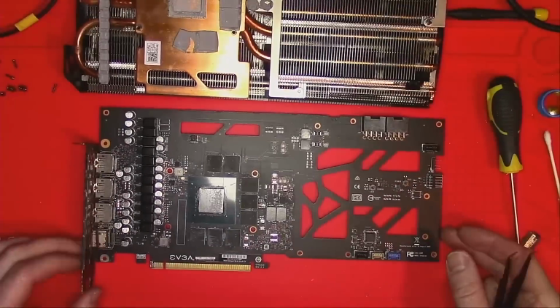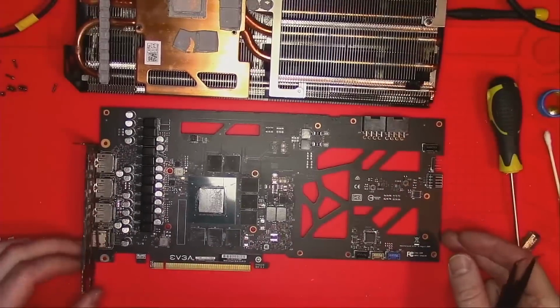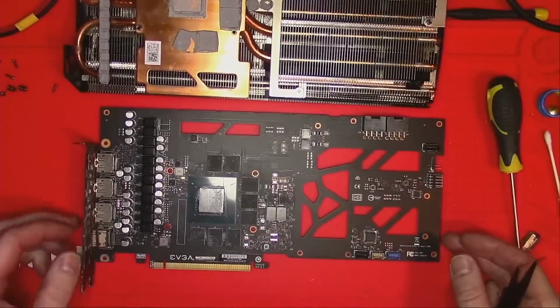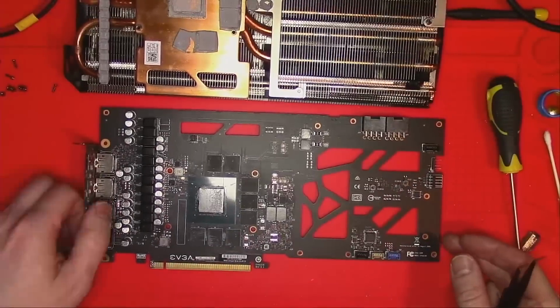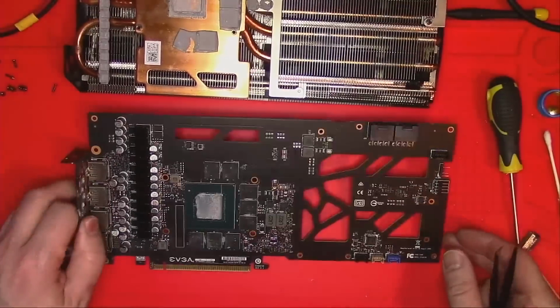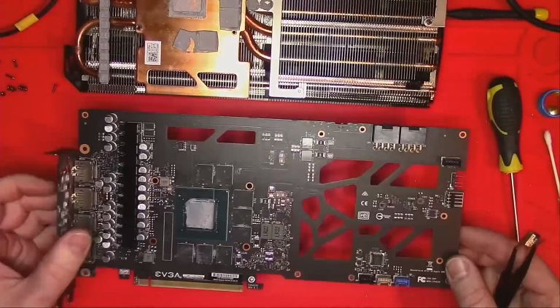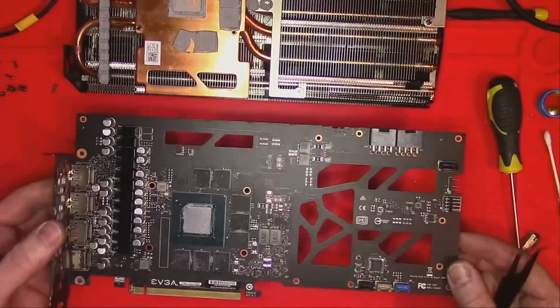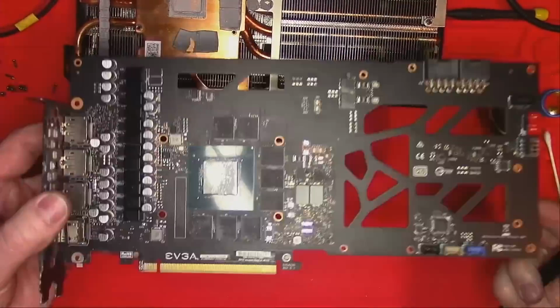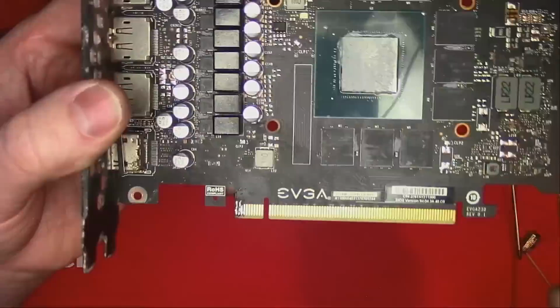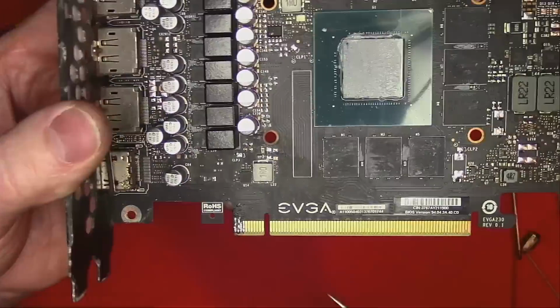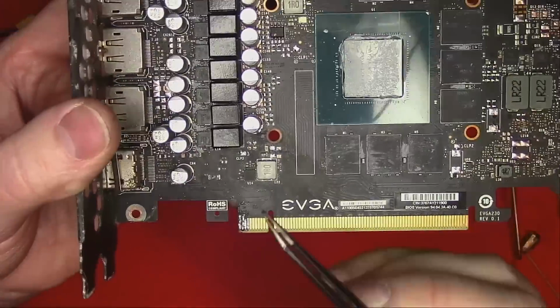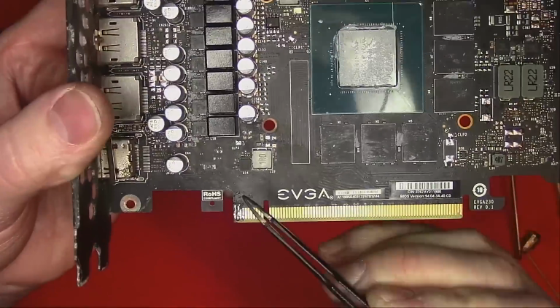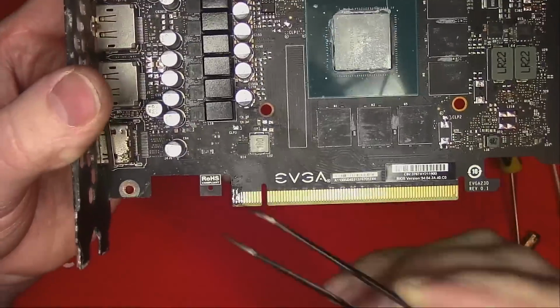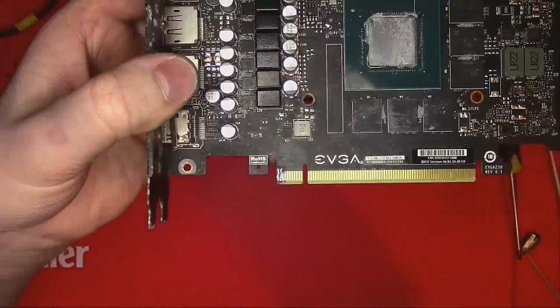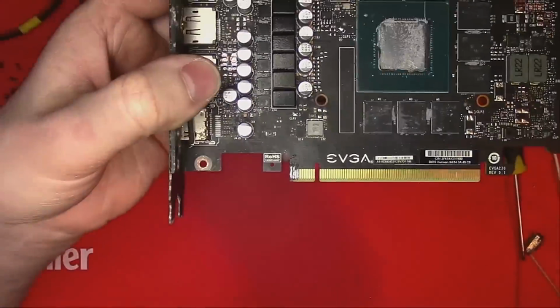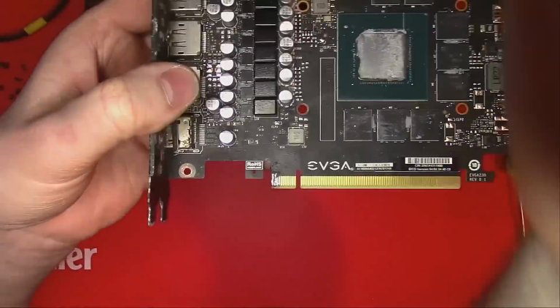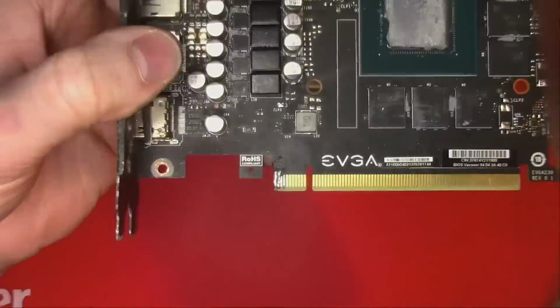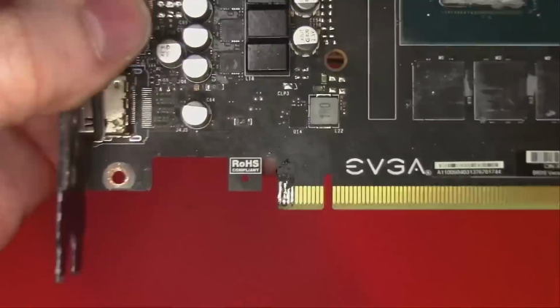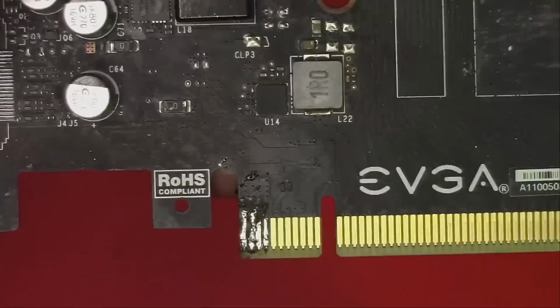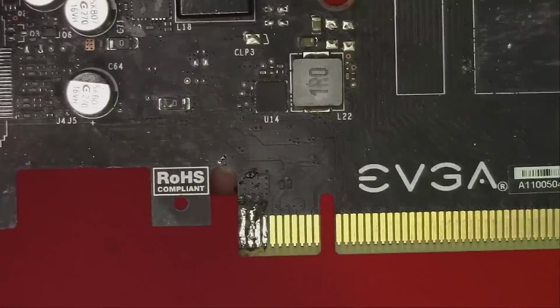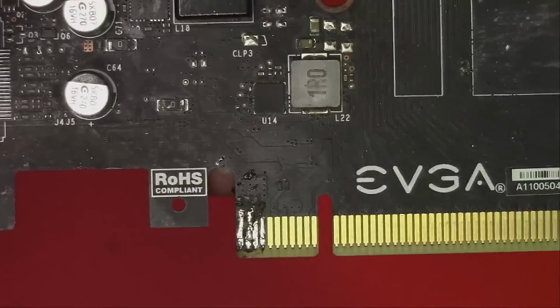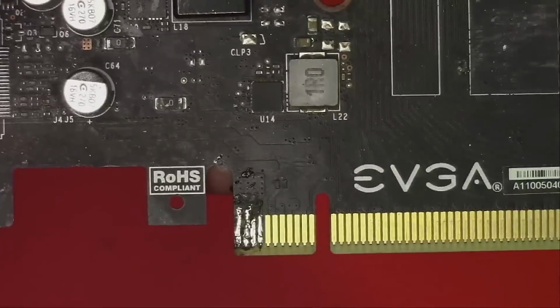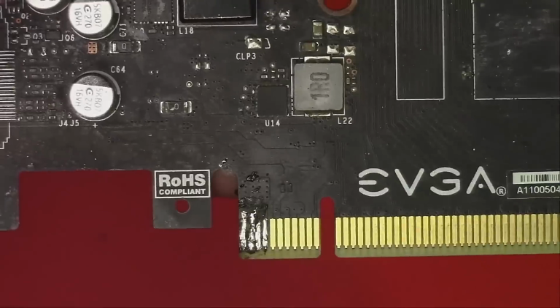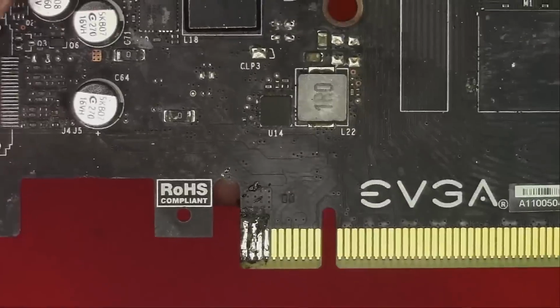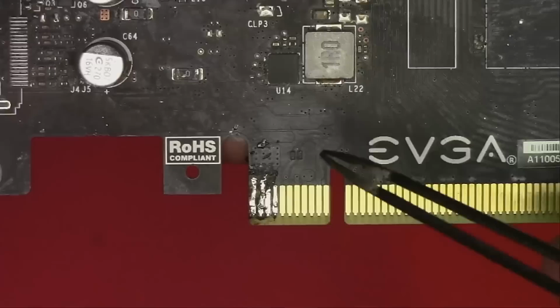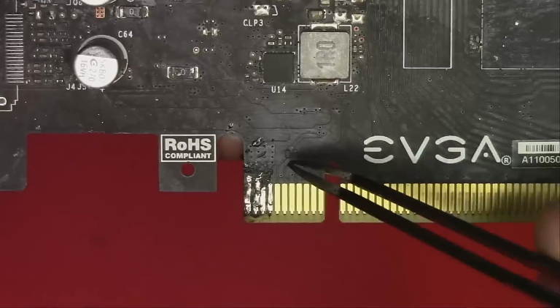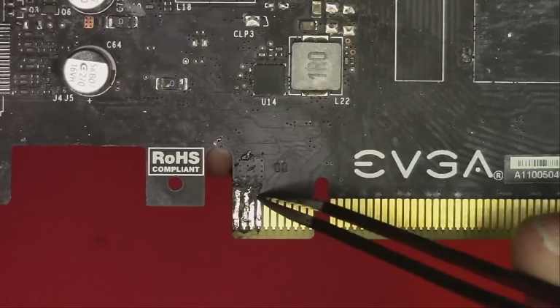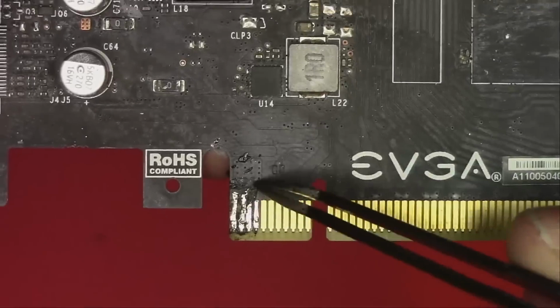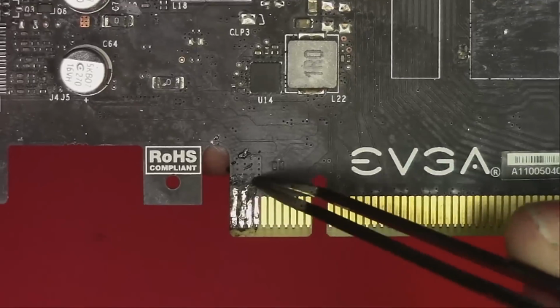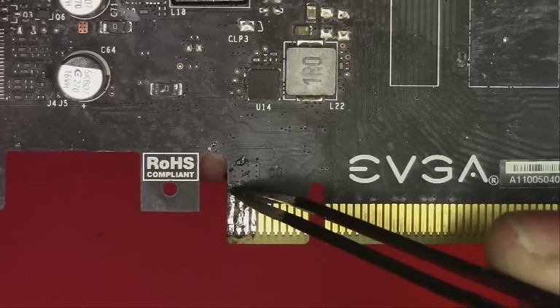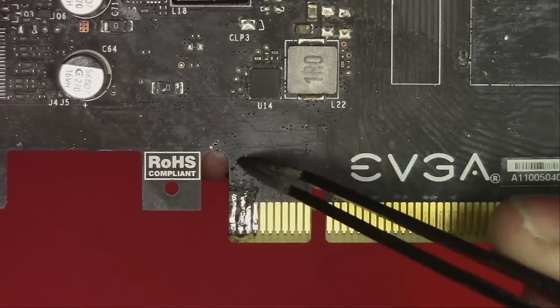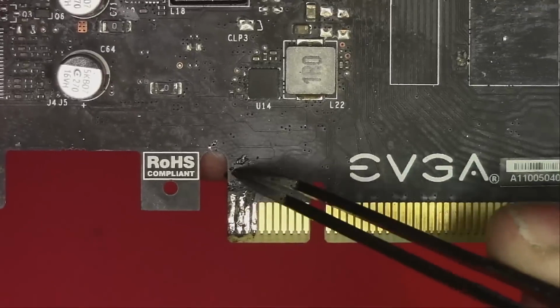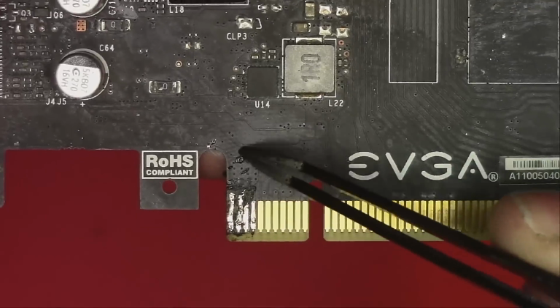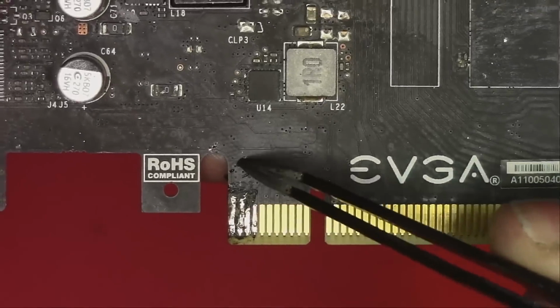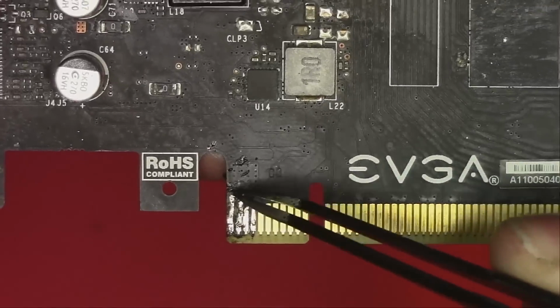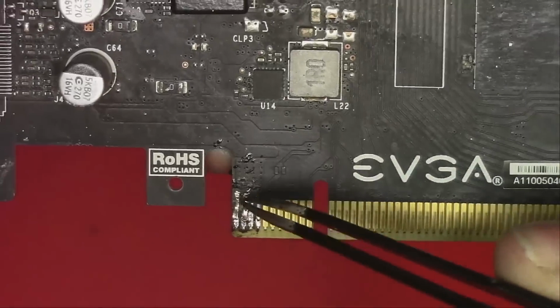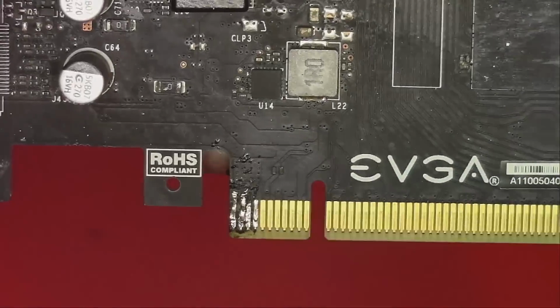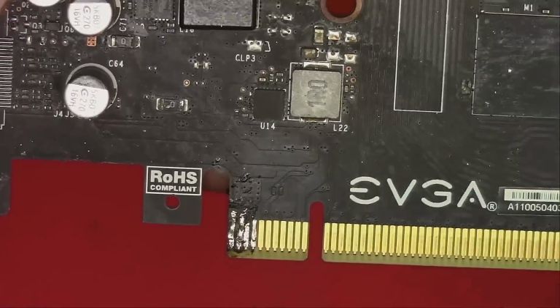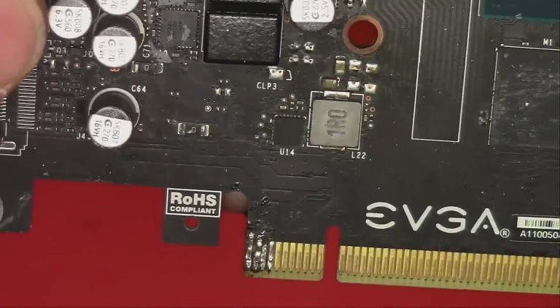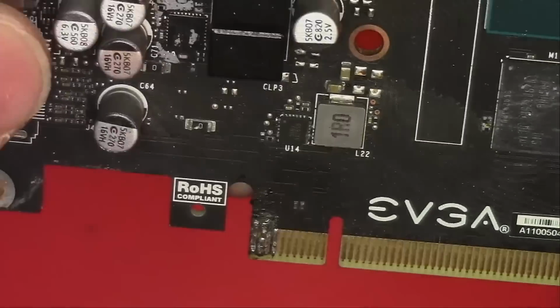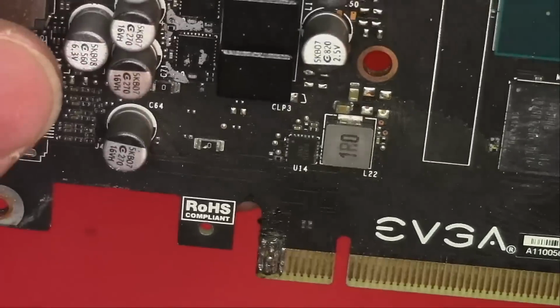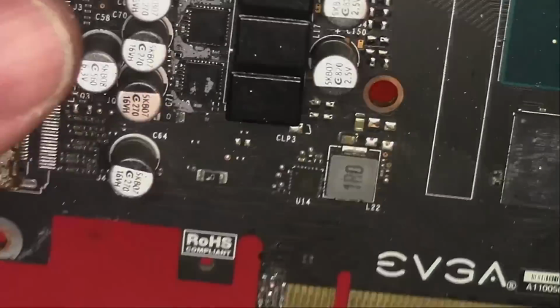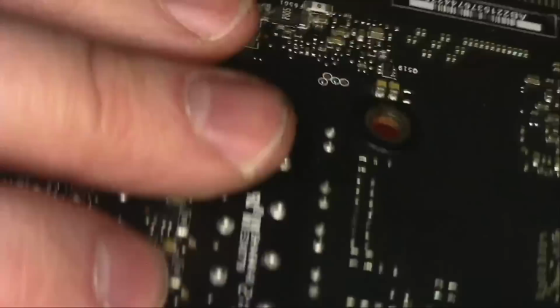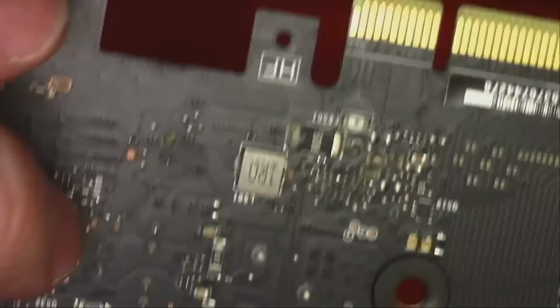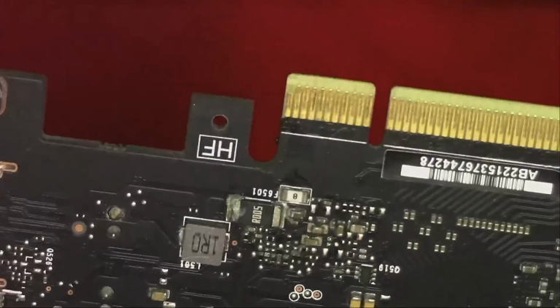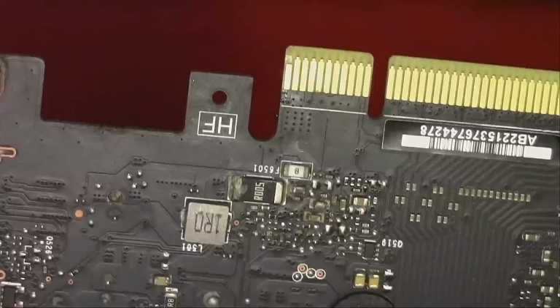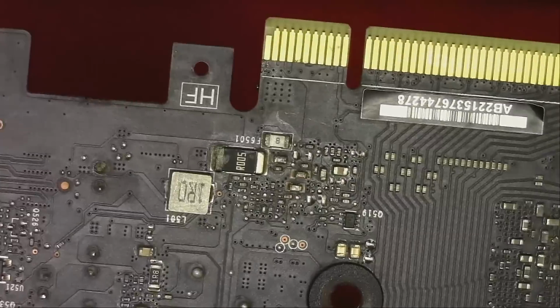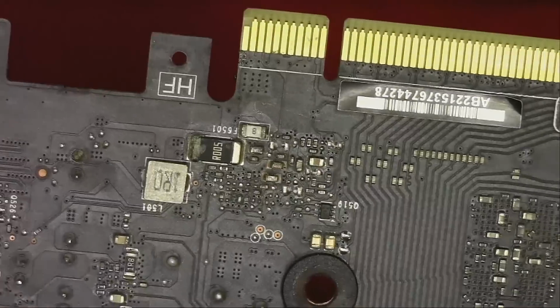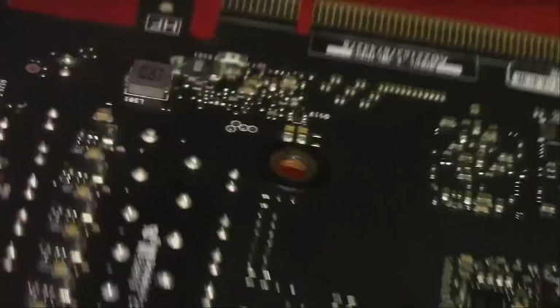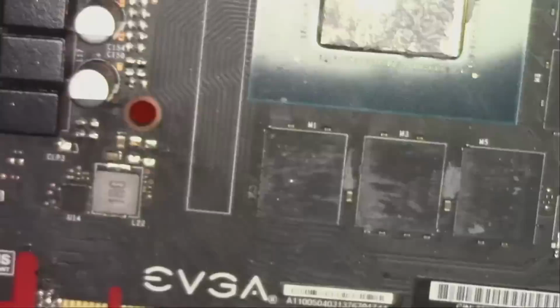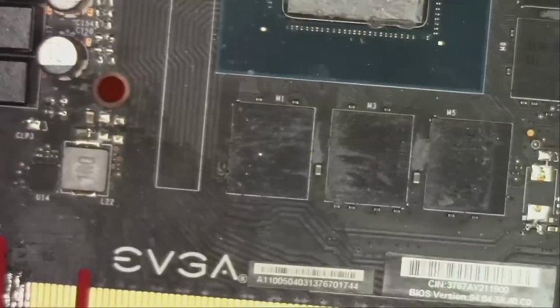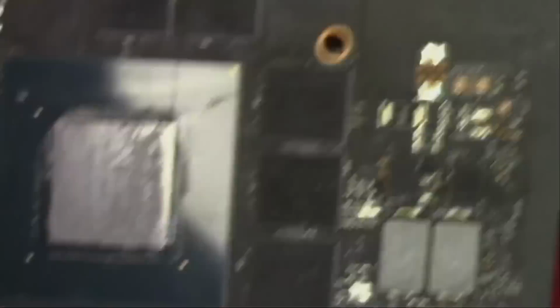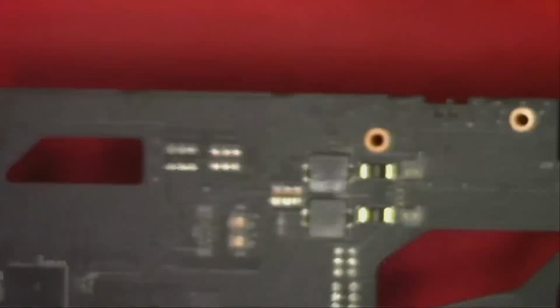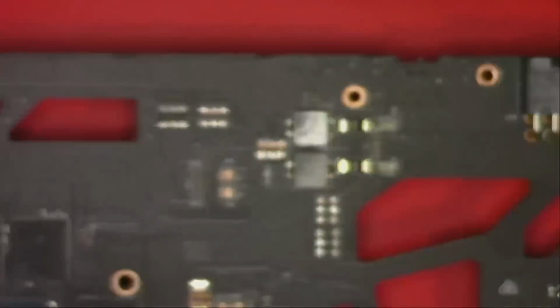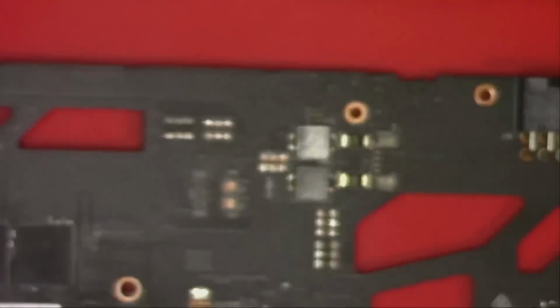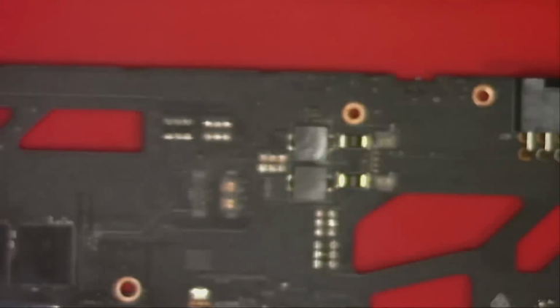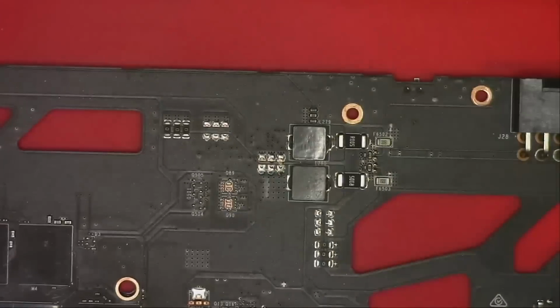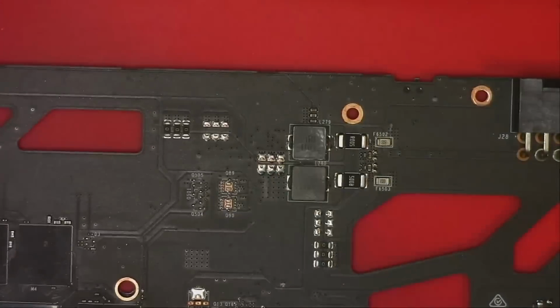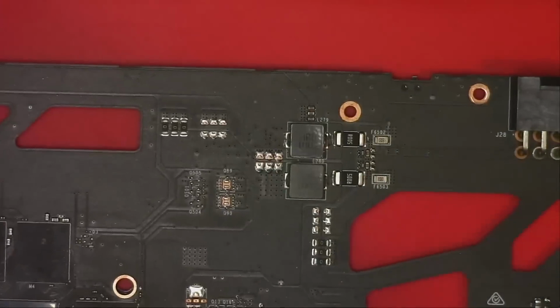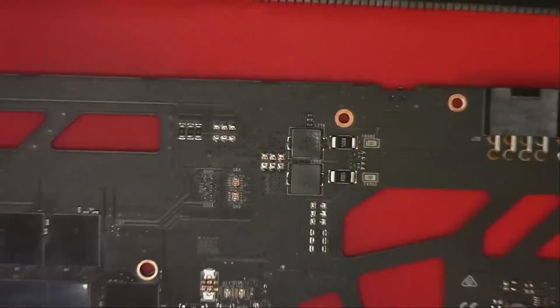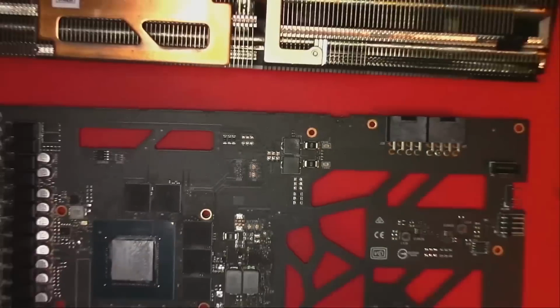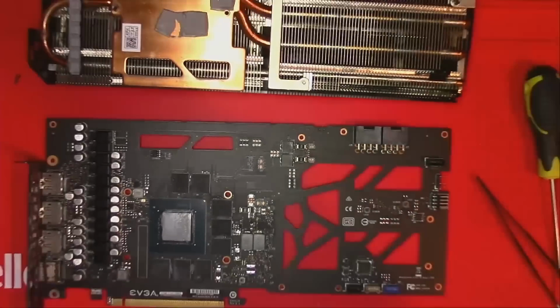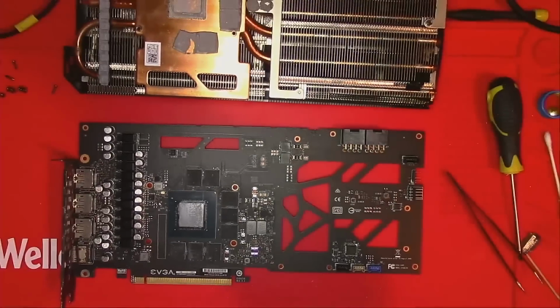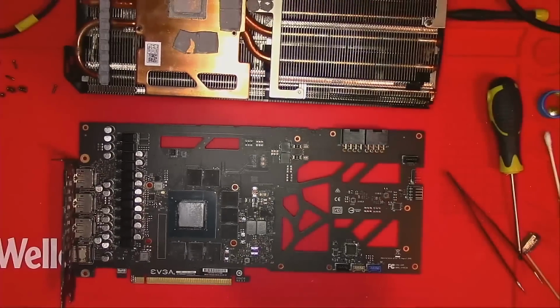The card came with a fix already applied. I don't plan on doing anything about it — it's ugly but I think it's functional.